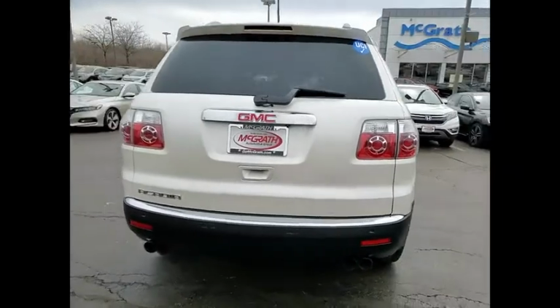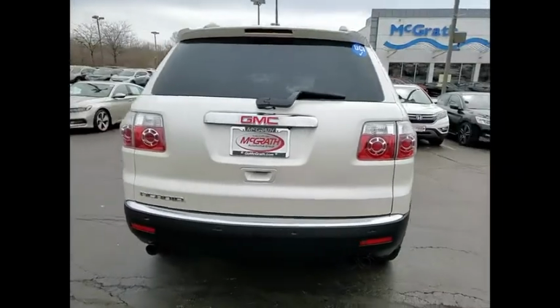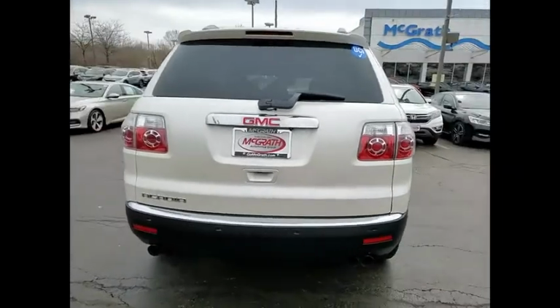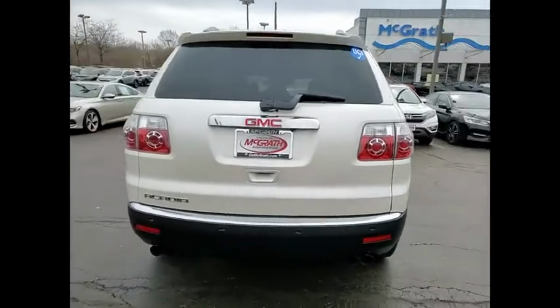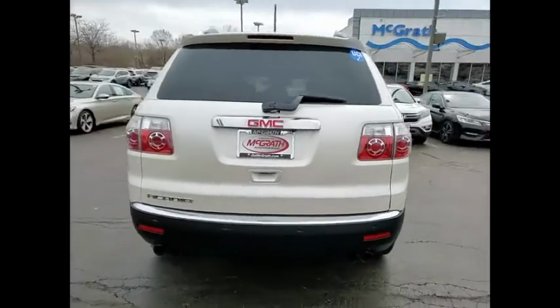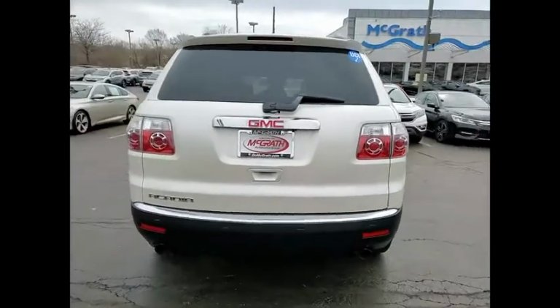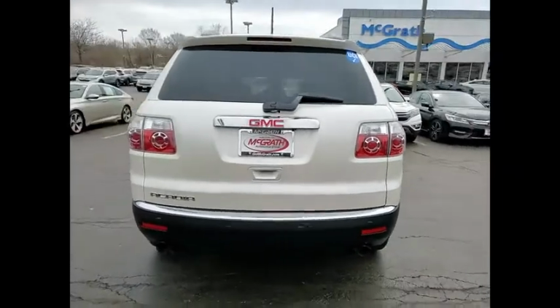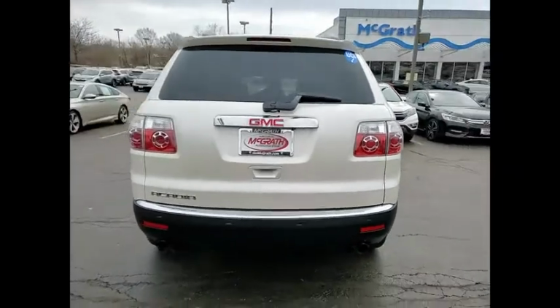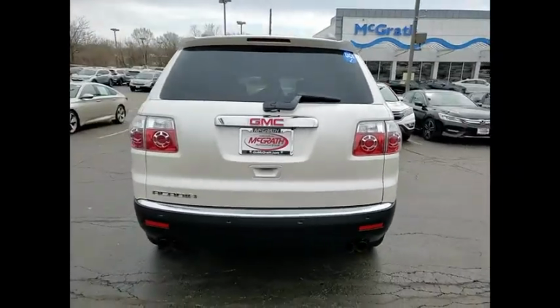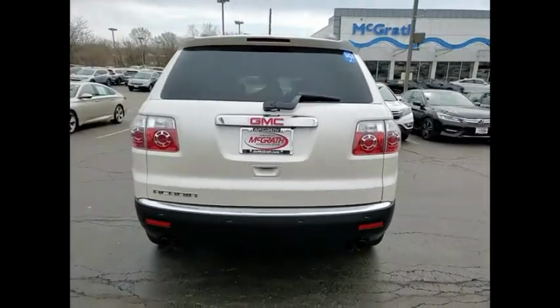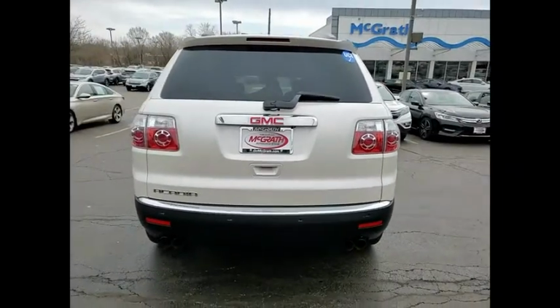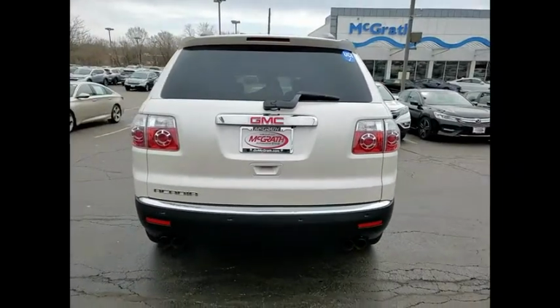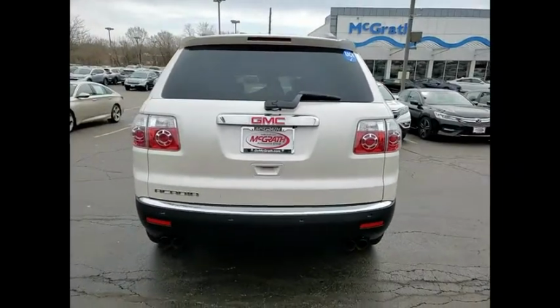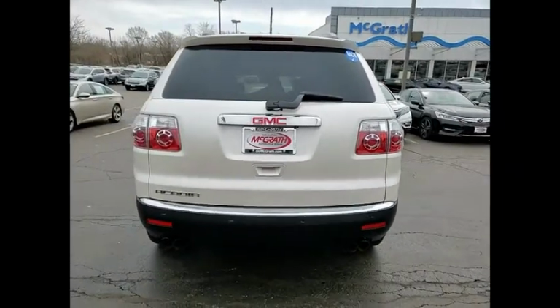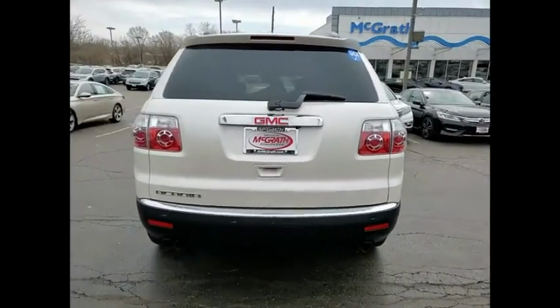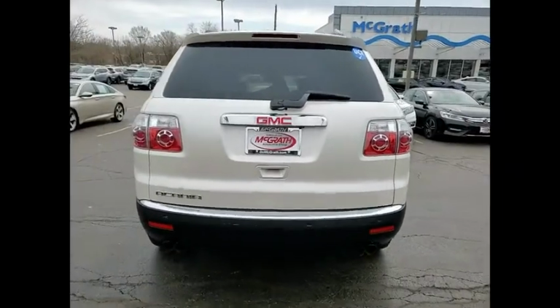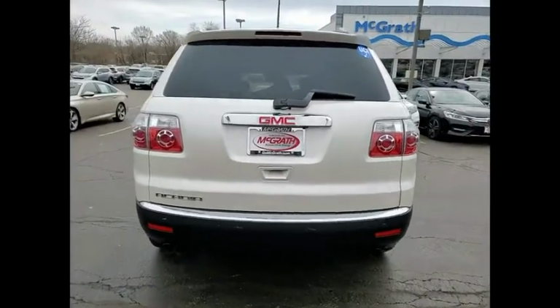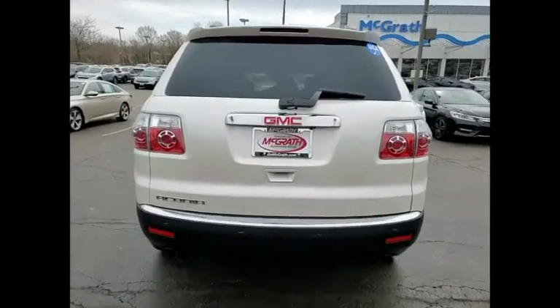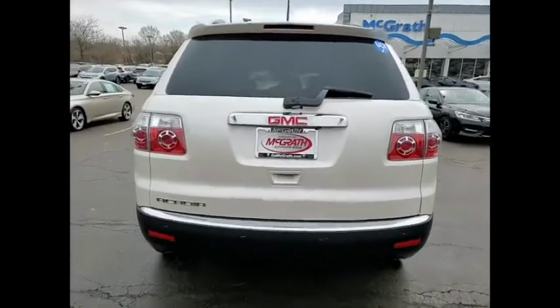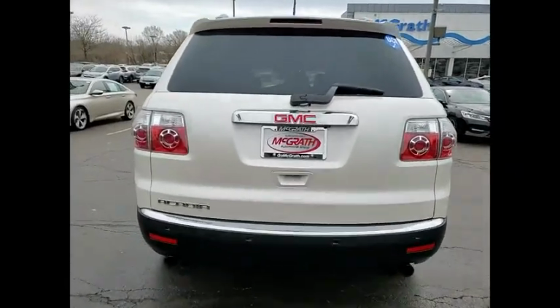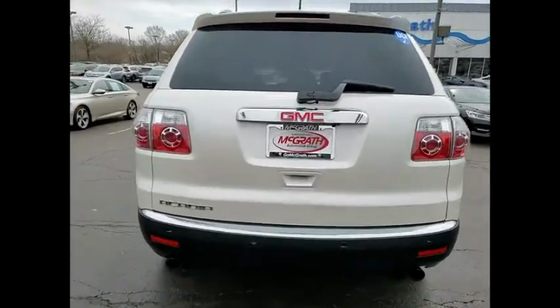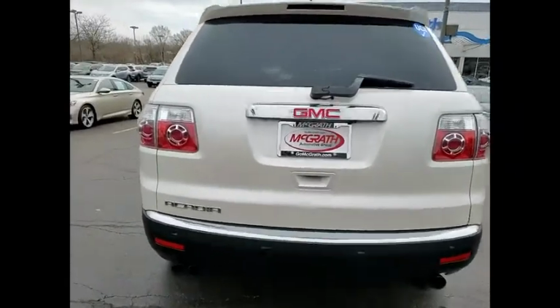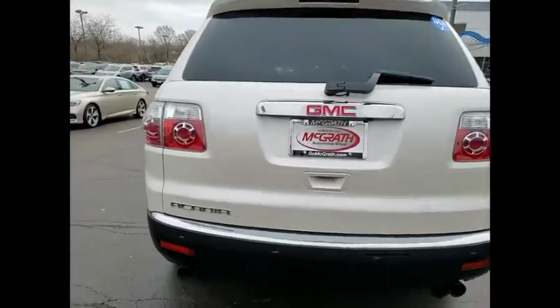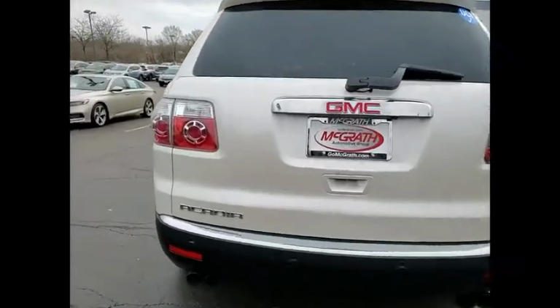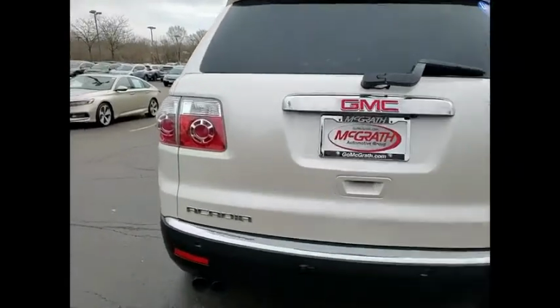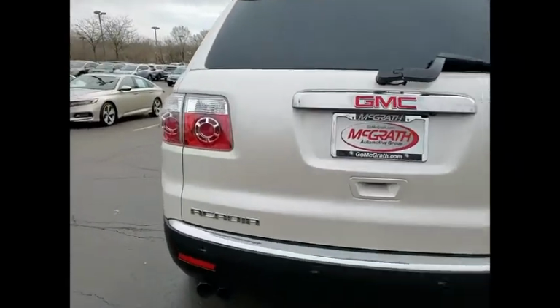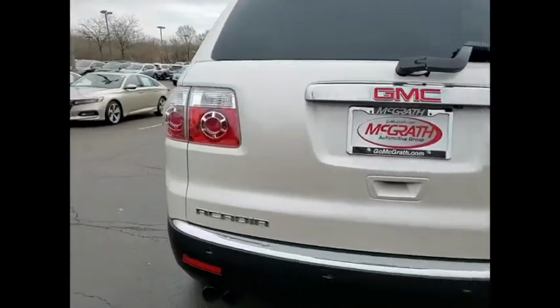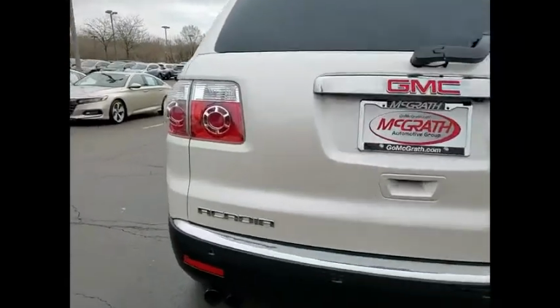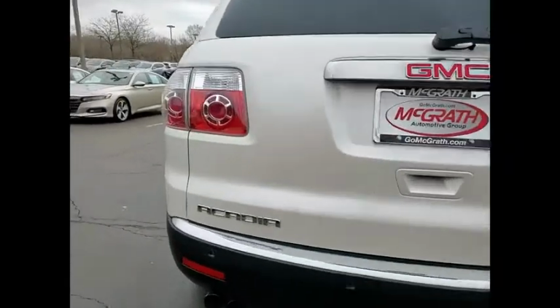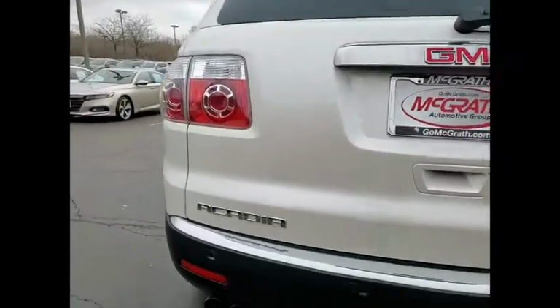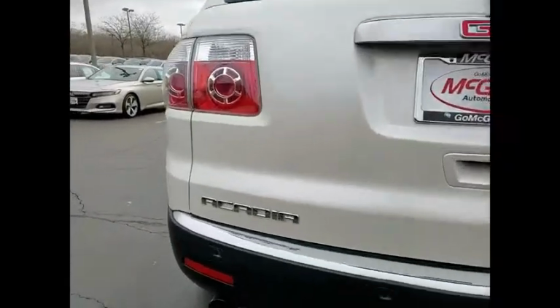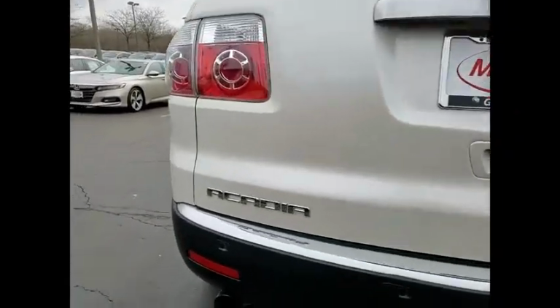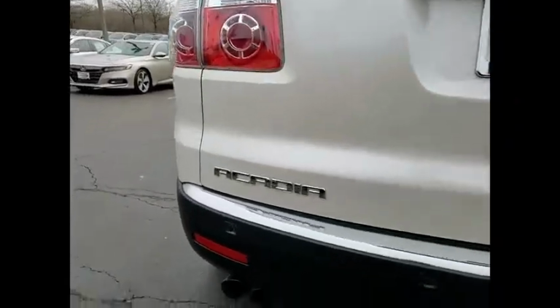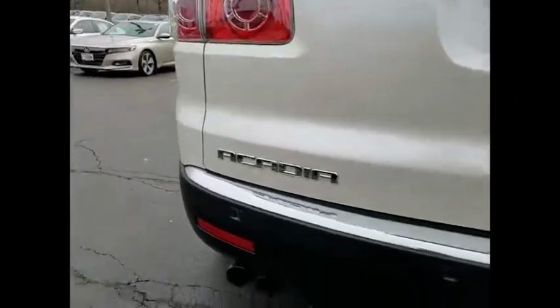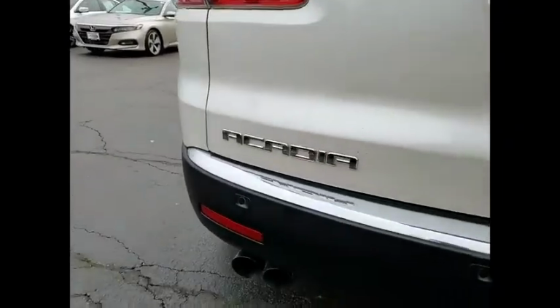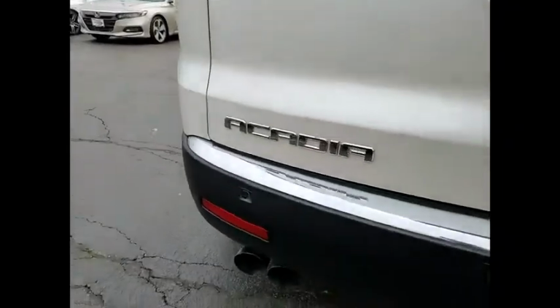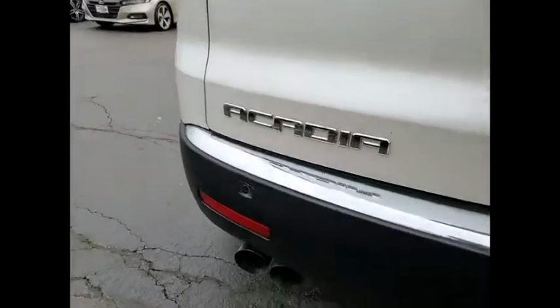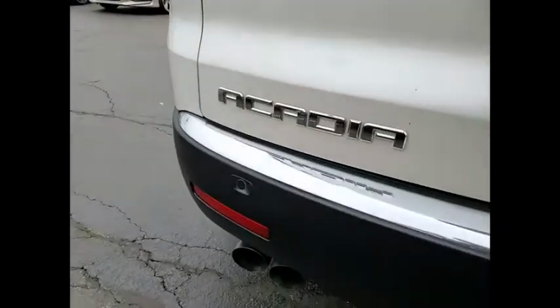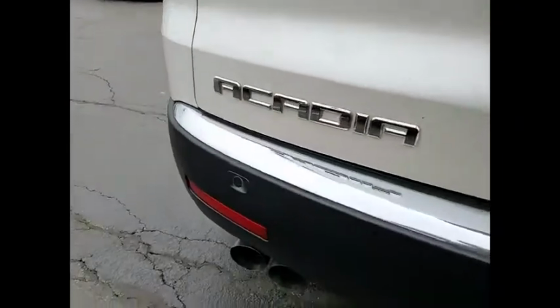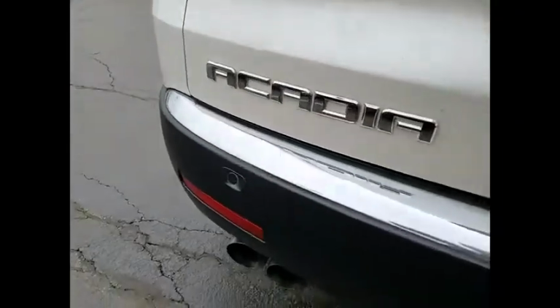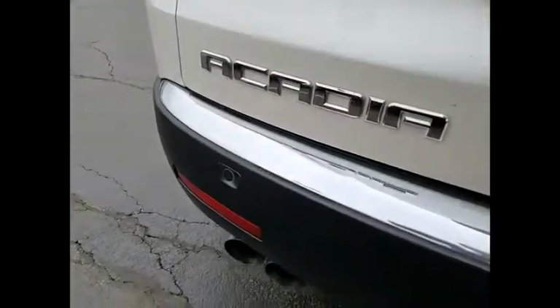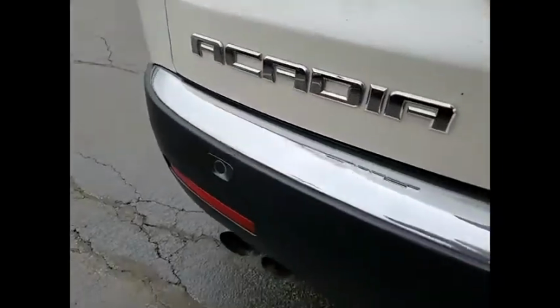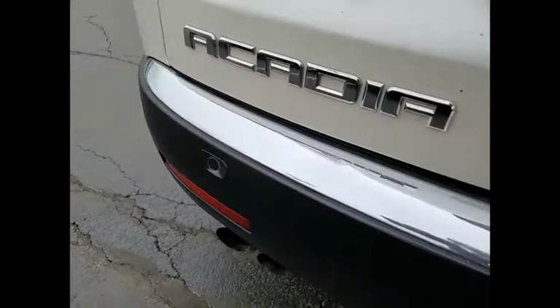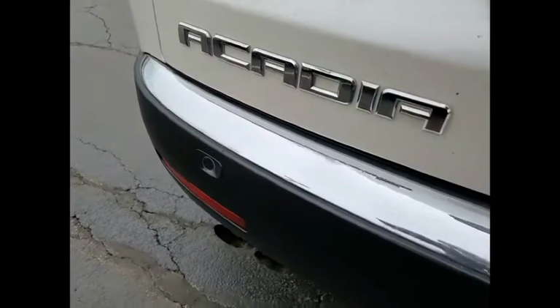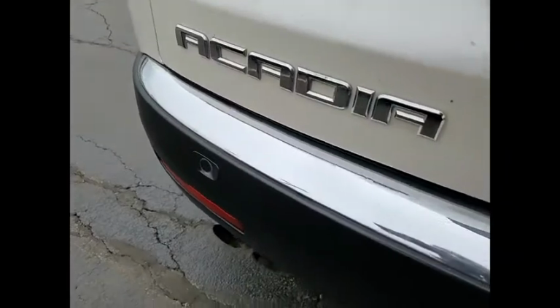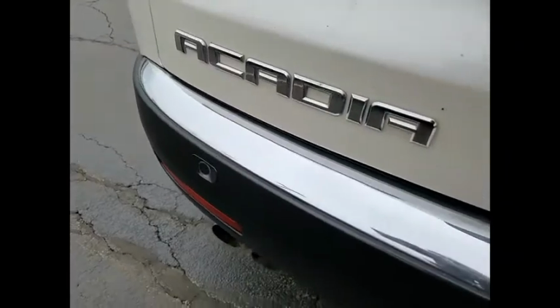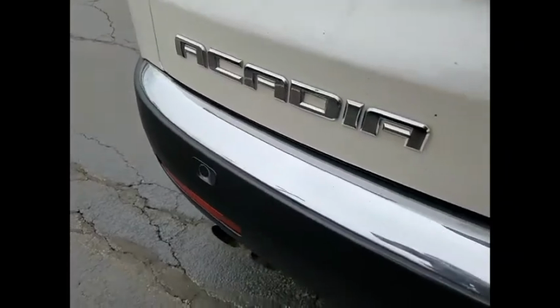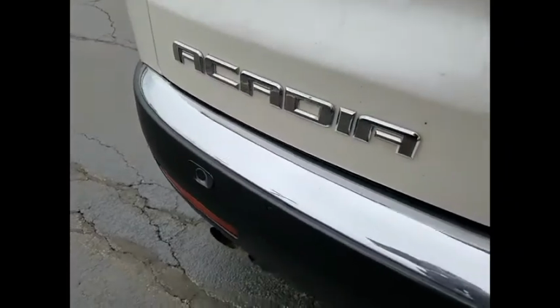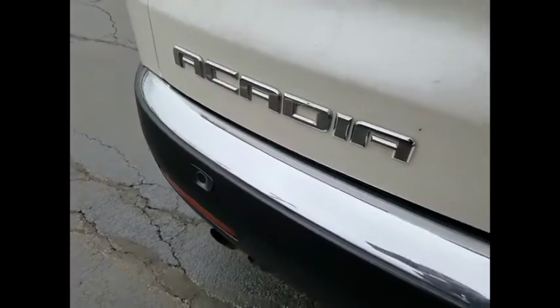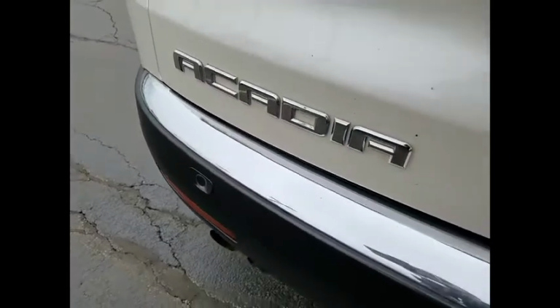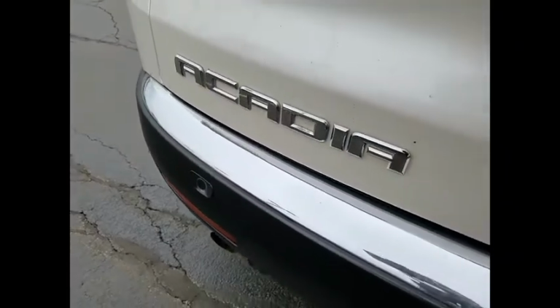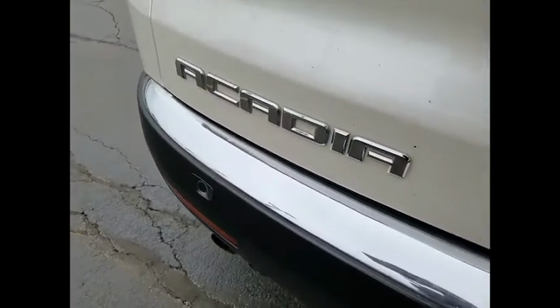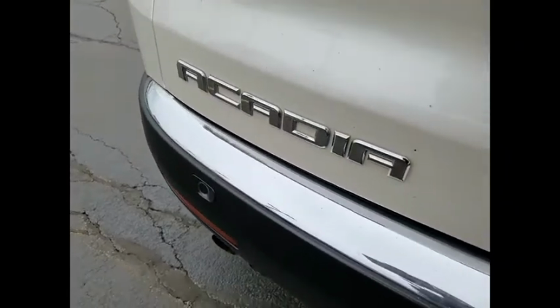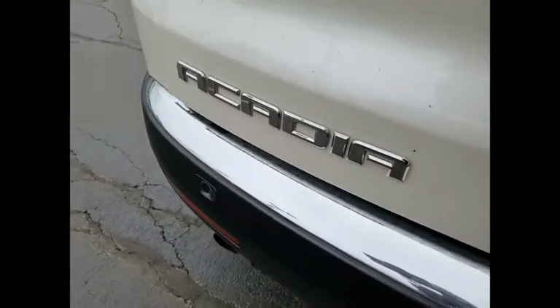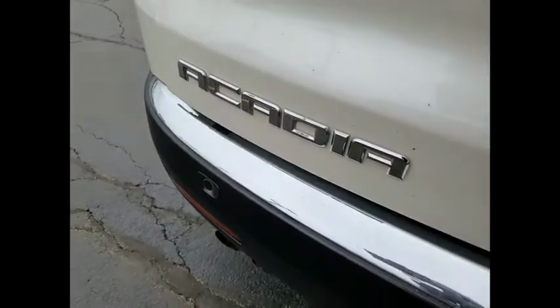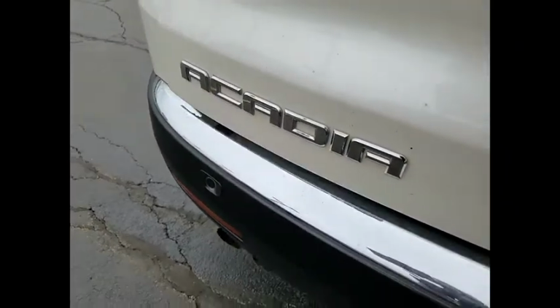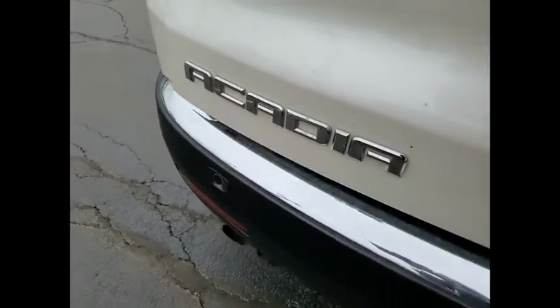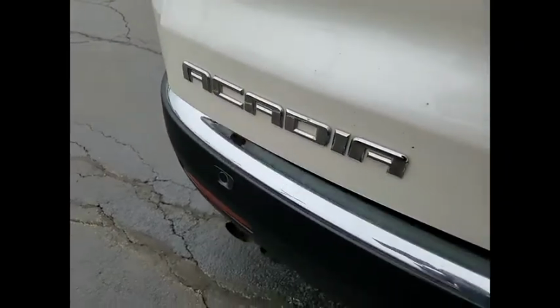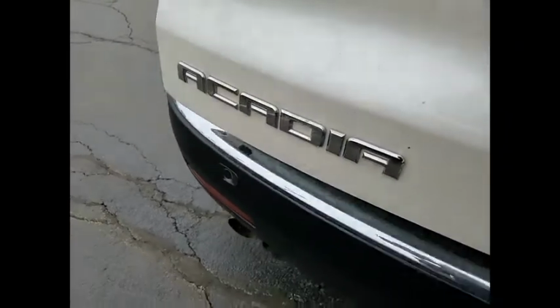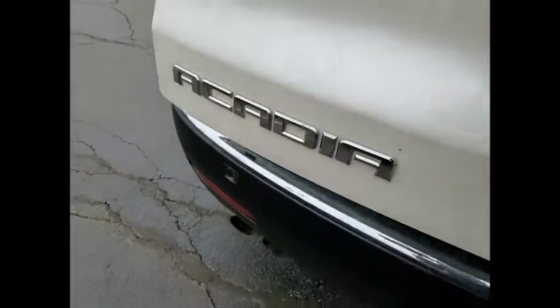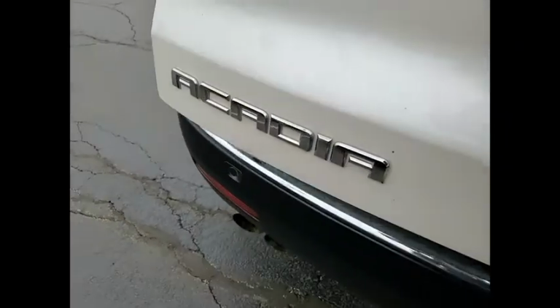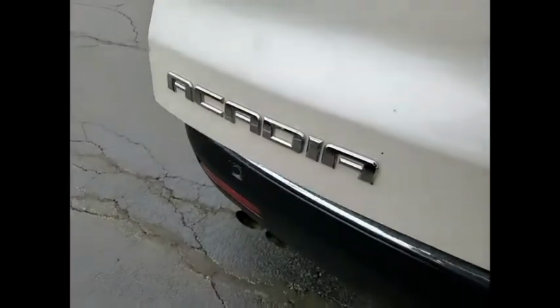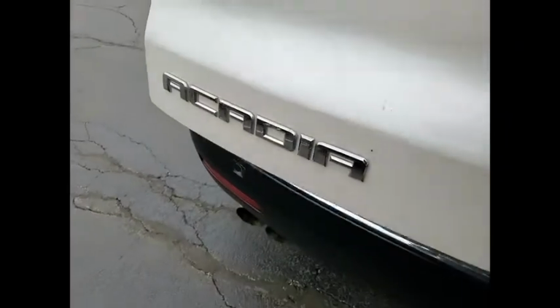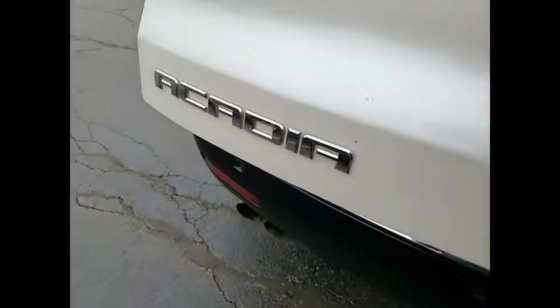This vehicle has less than 125,000 miles. Here are some of this vehicle's great options: tire pressure monitor,